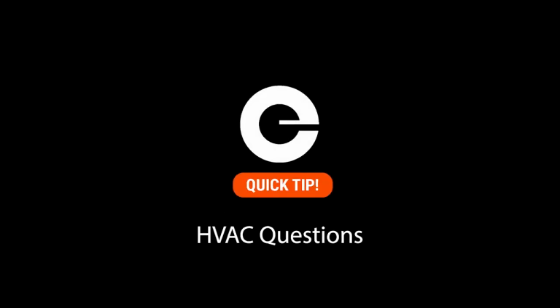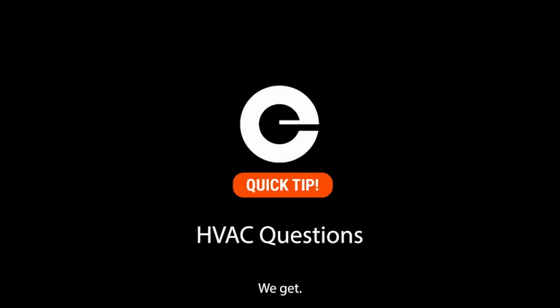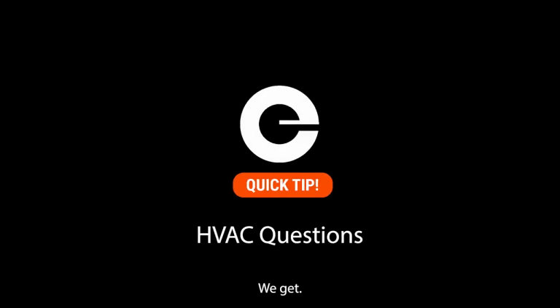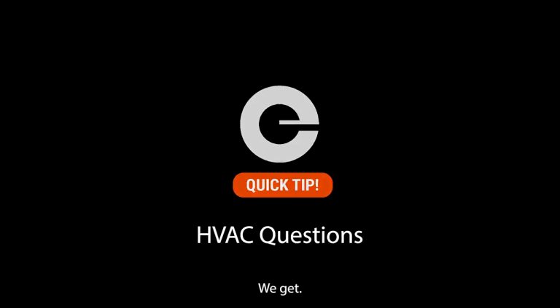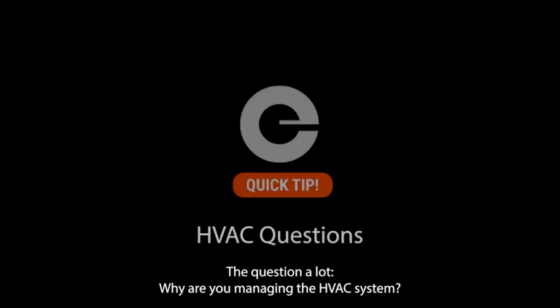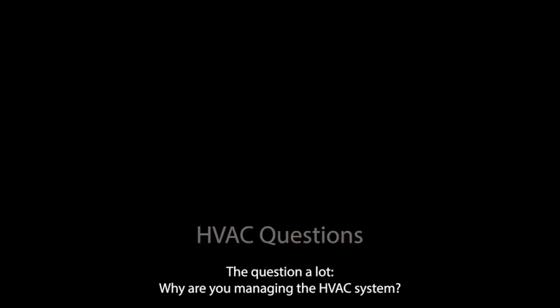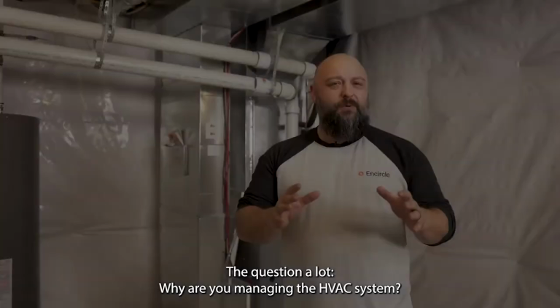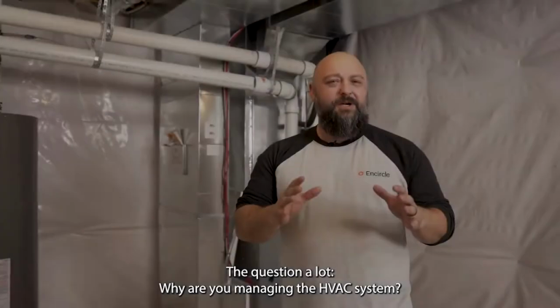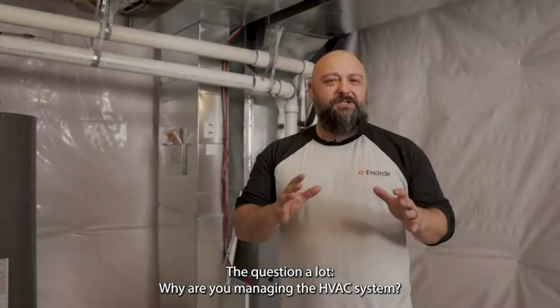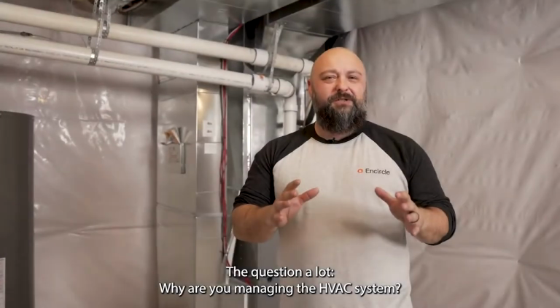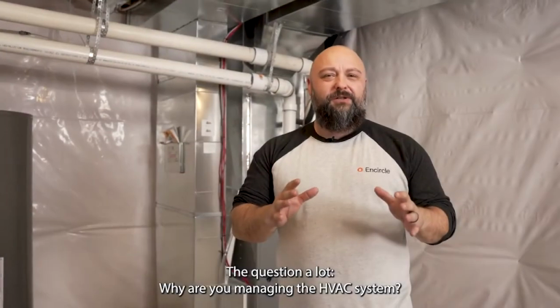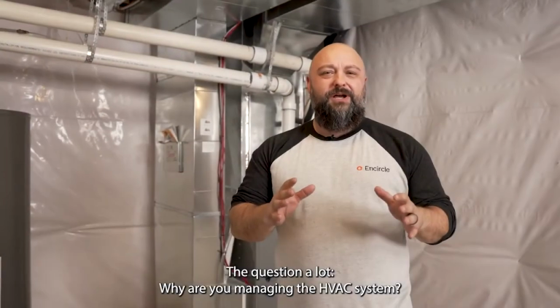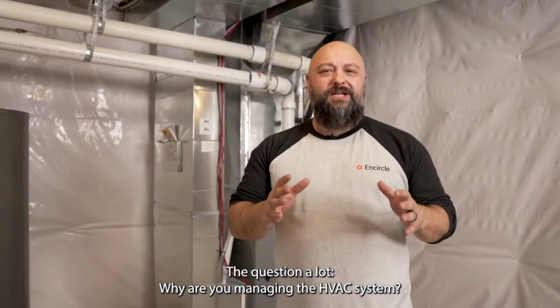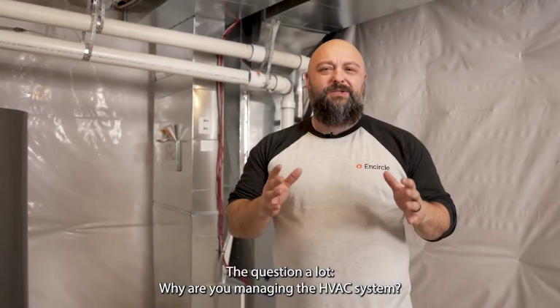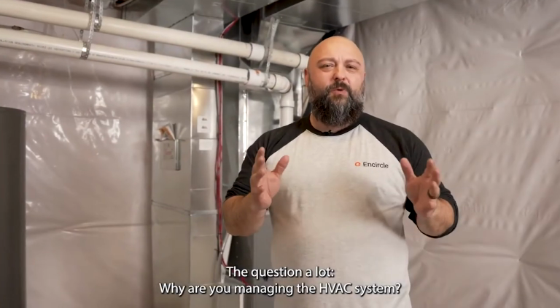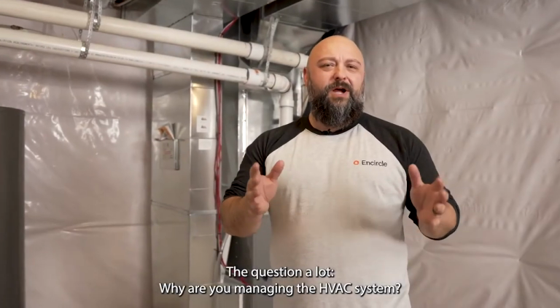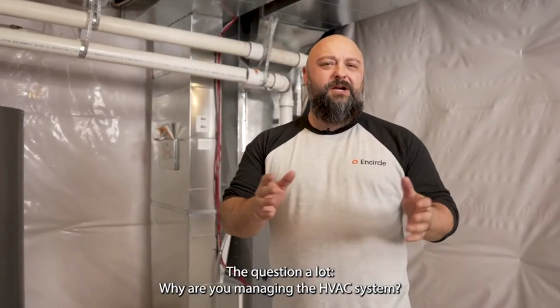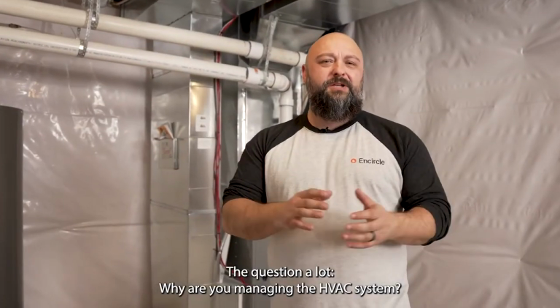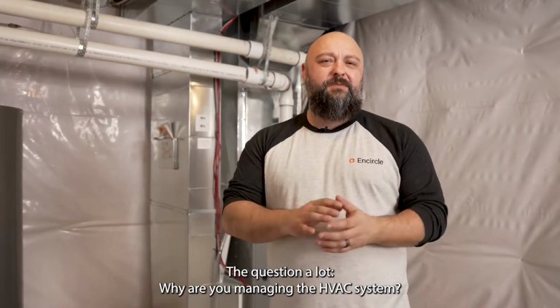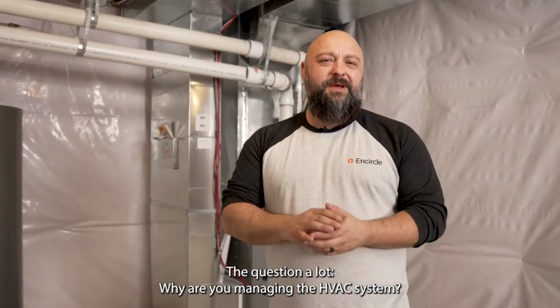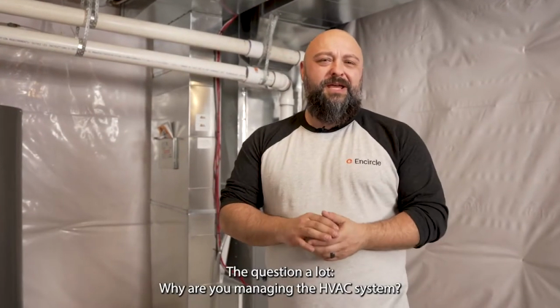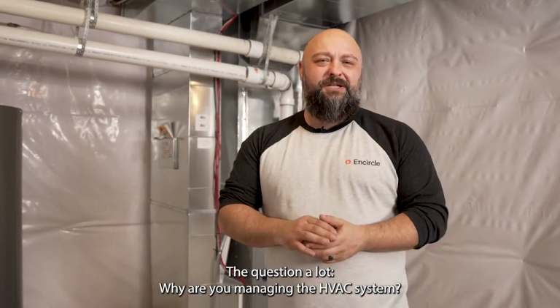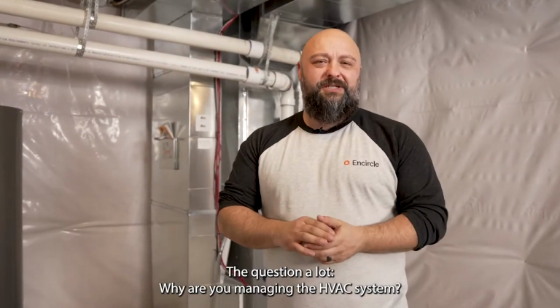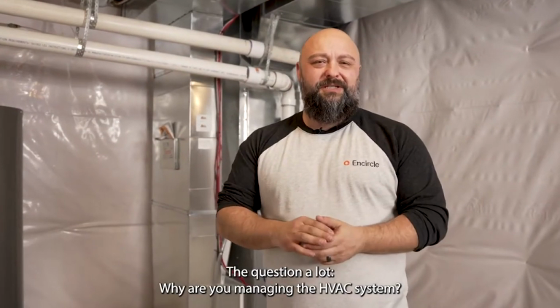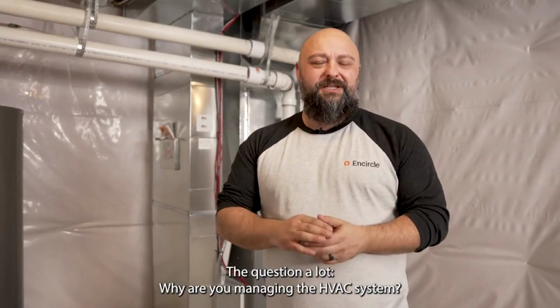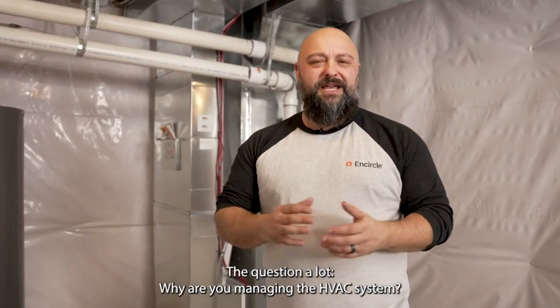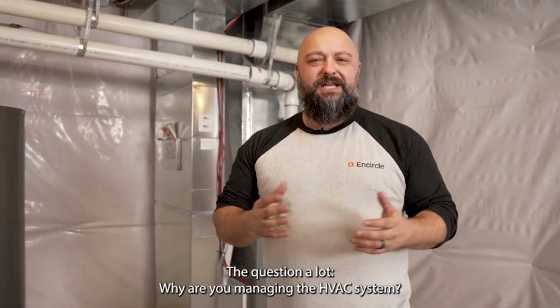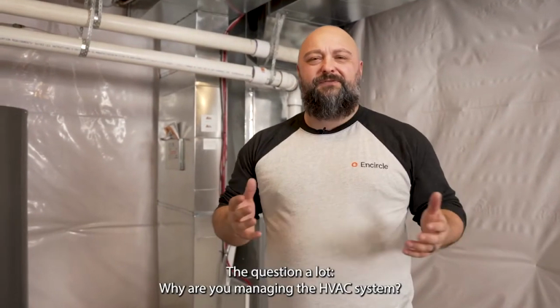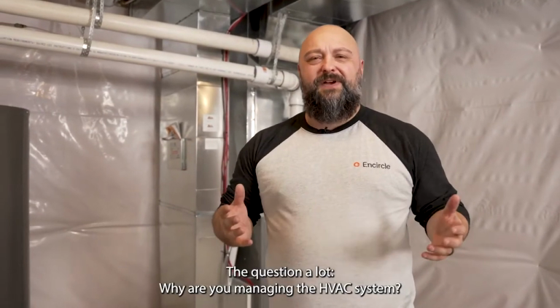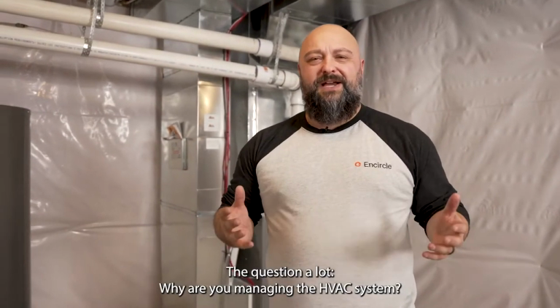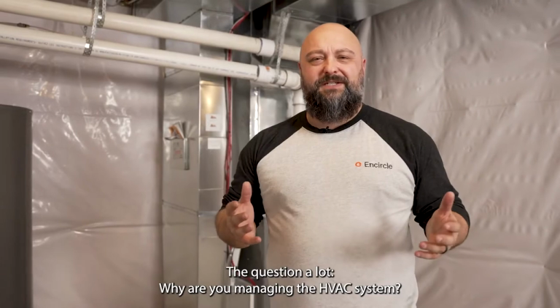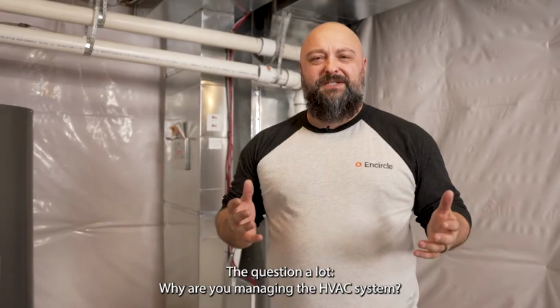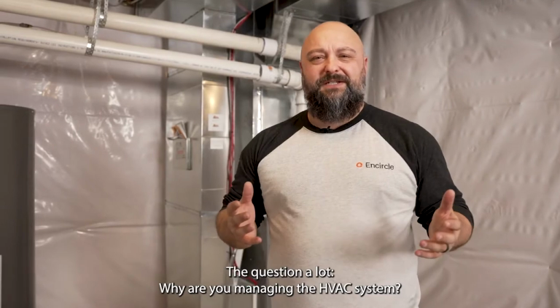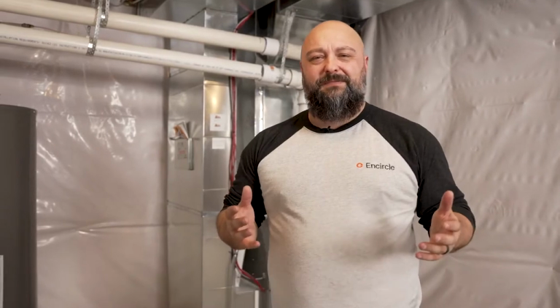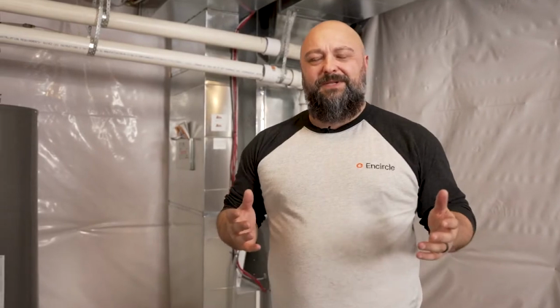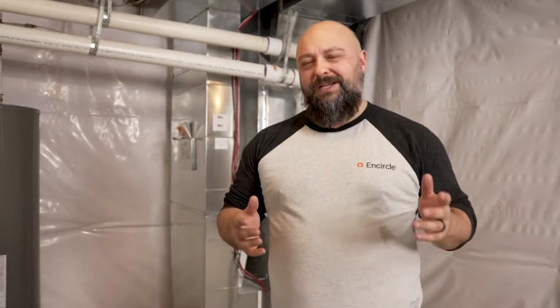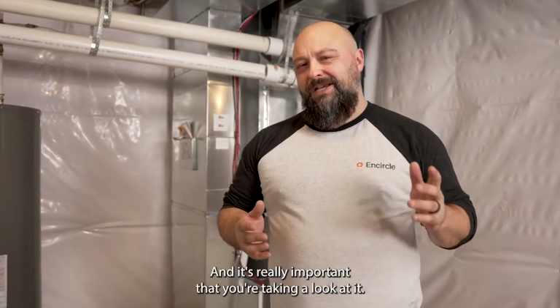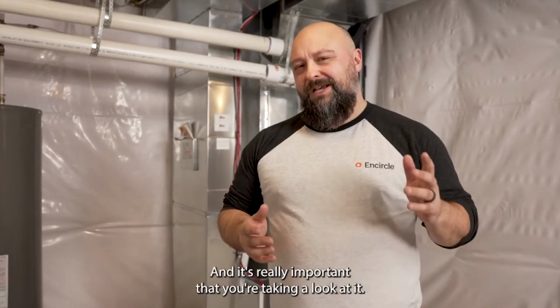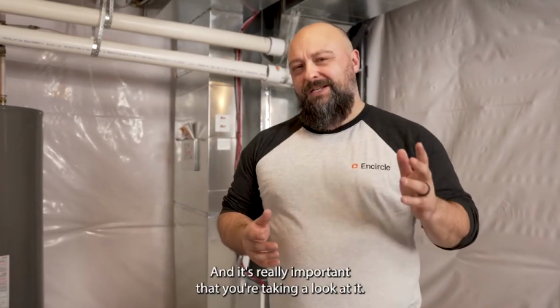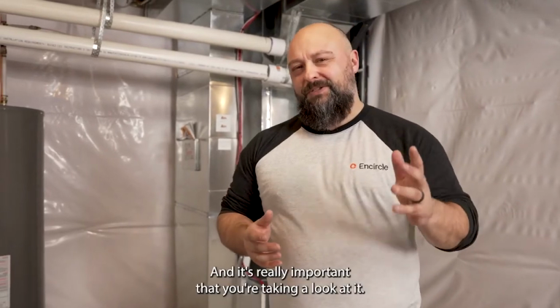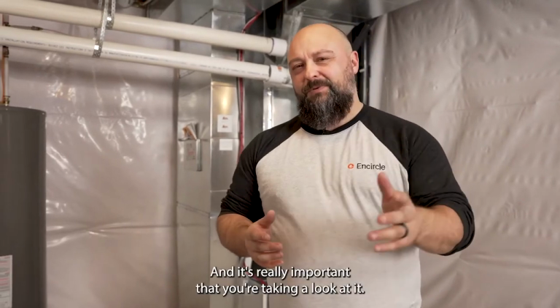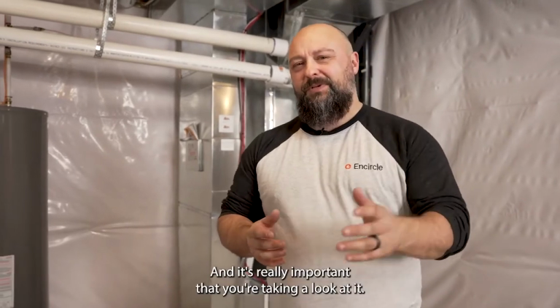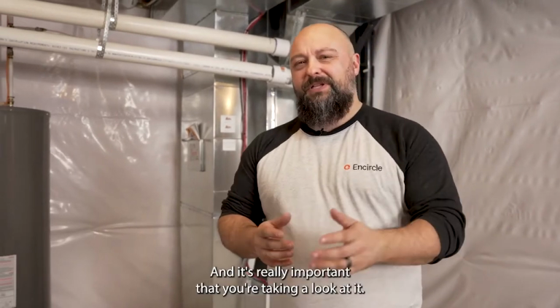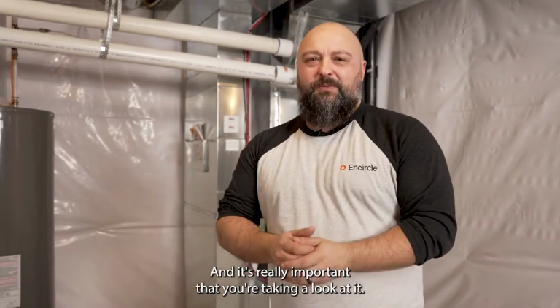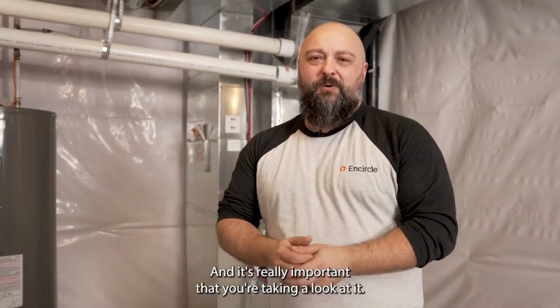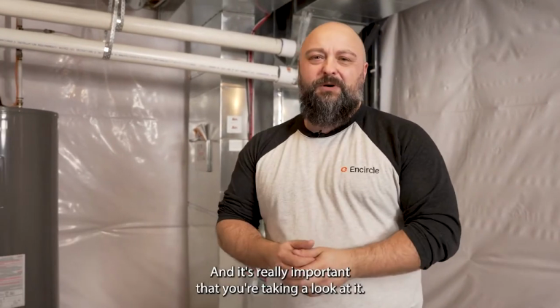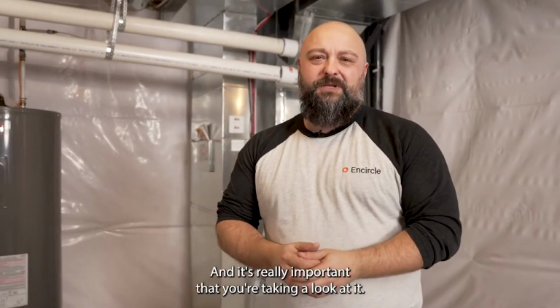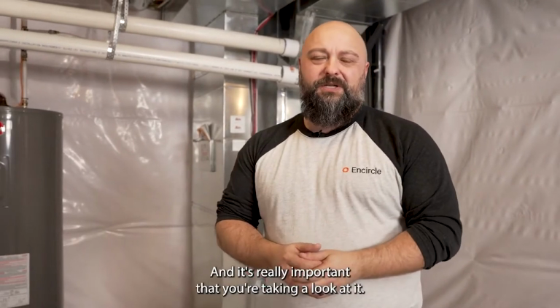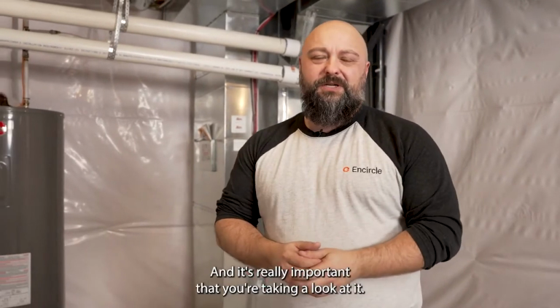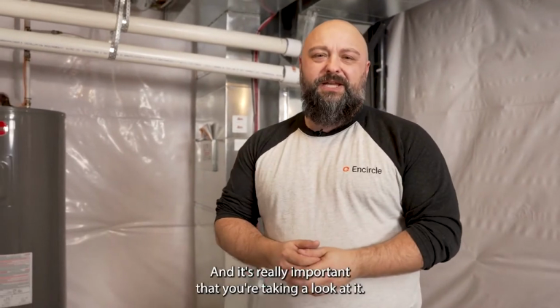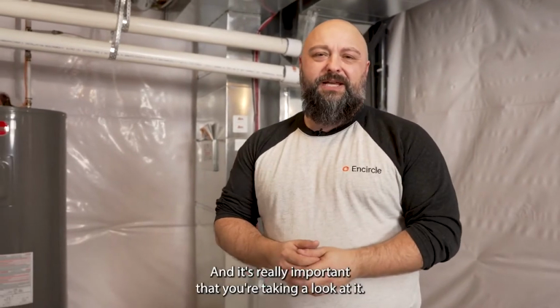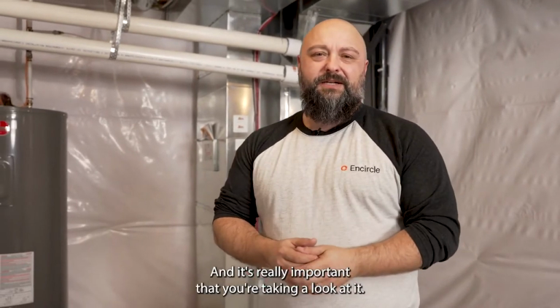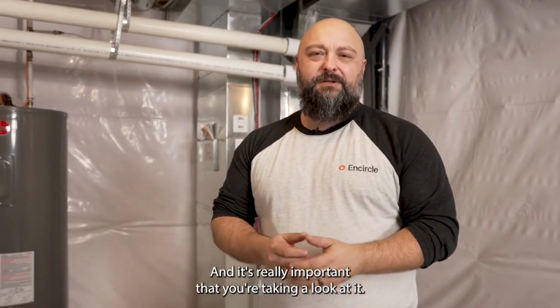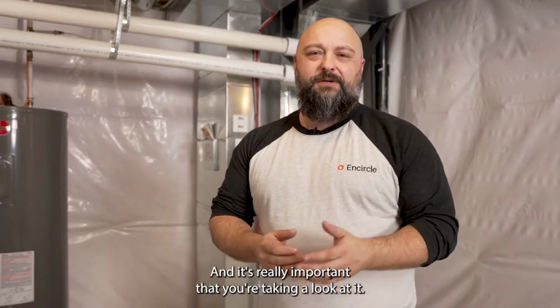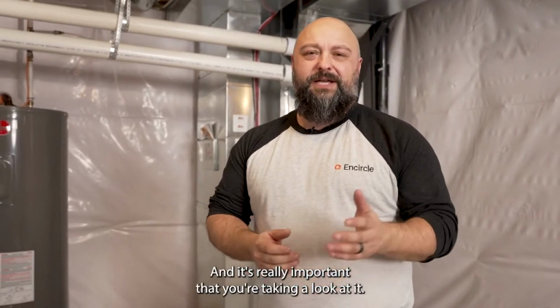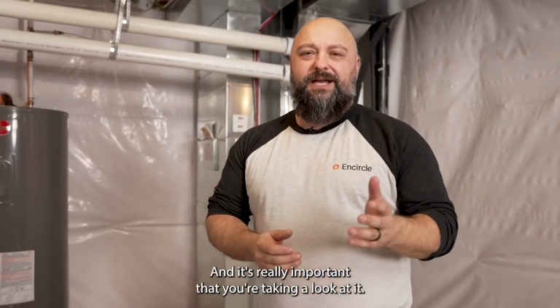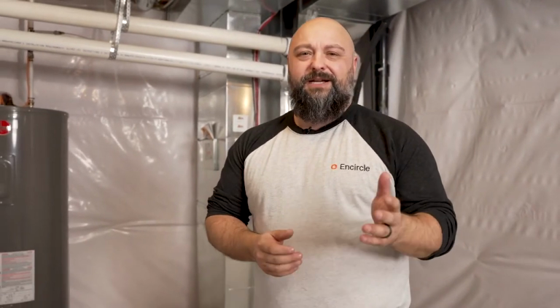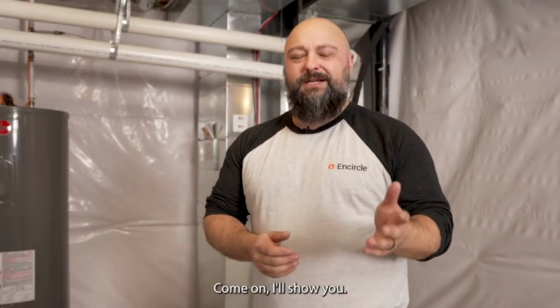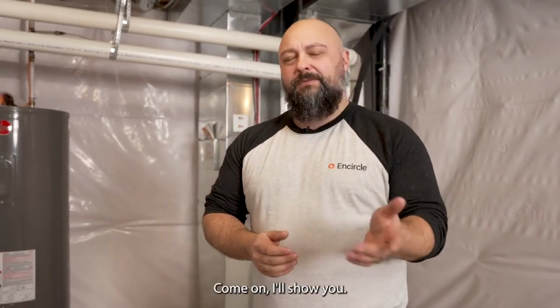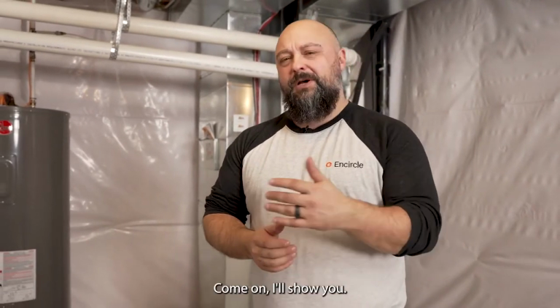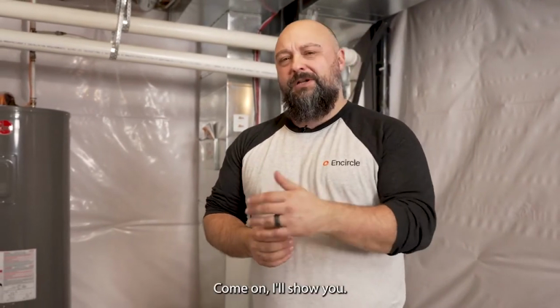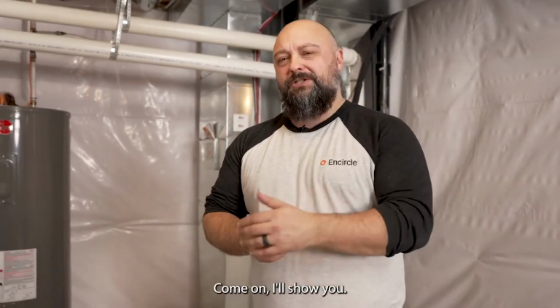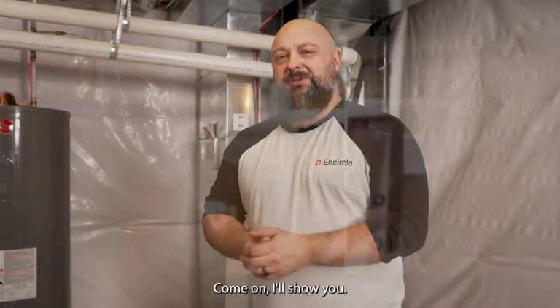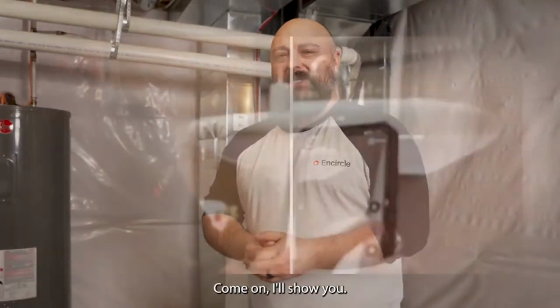We get the question a lot: why are you managing the HVAC system? It's really important that you're taking a look at it. Come on, I'll show you.